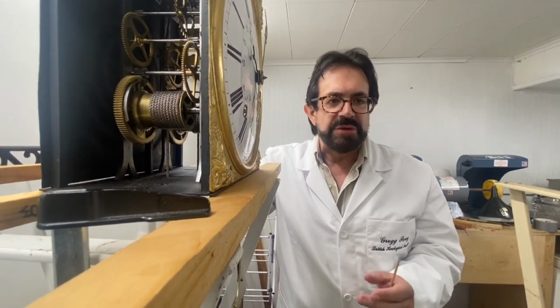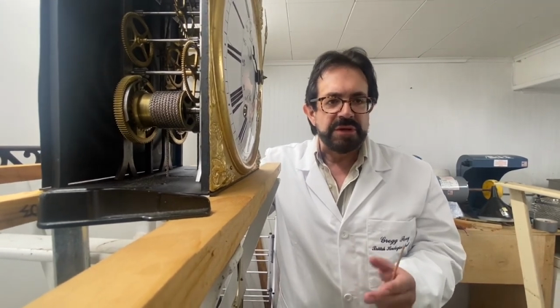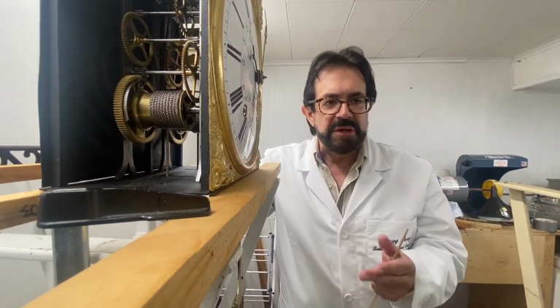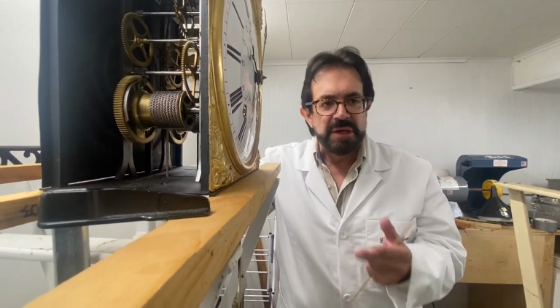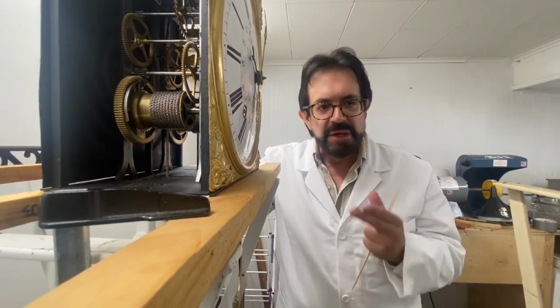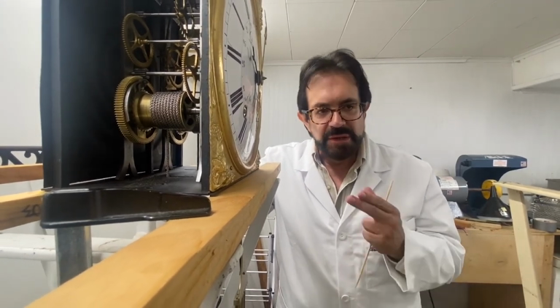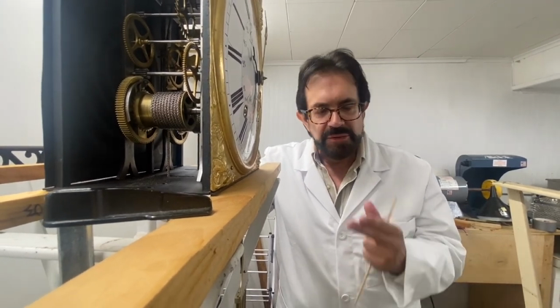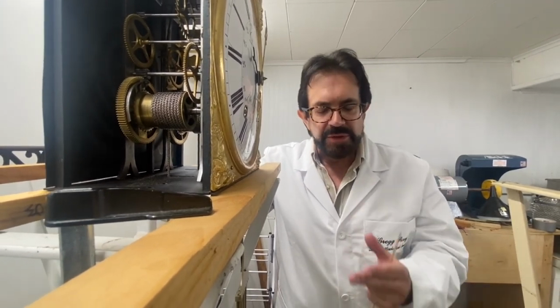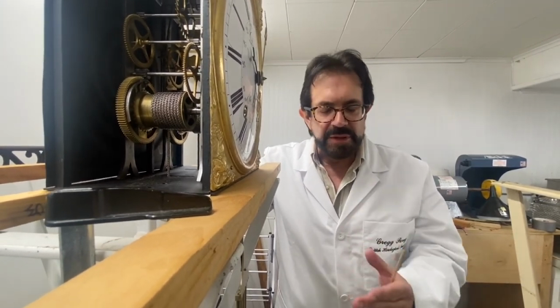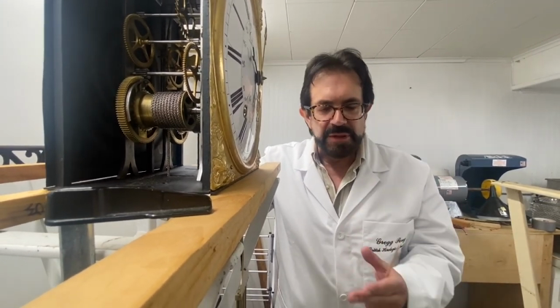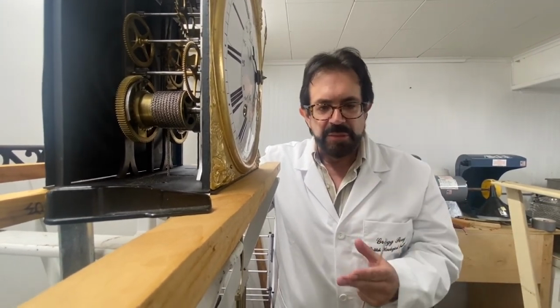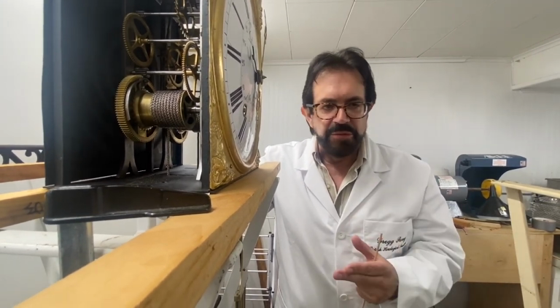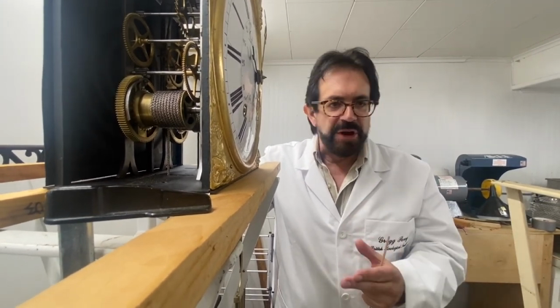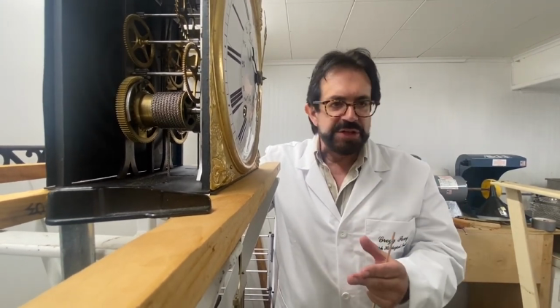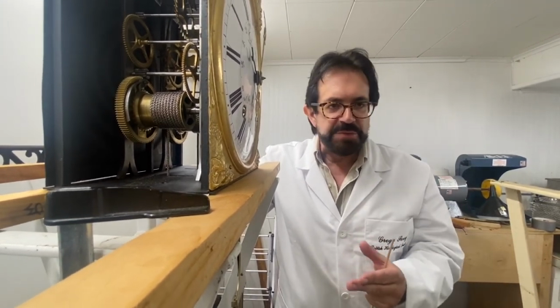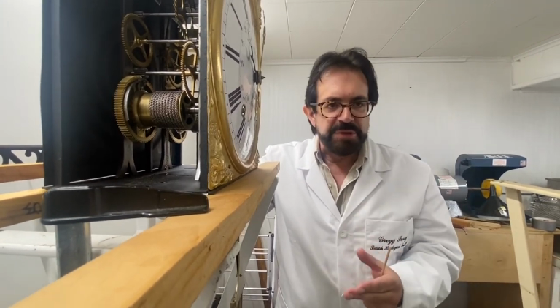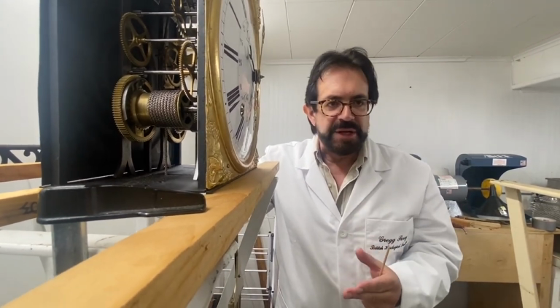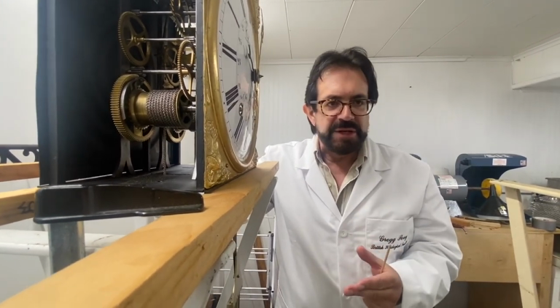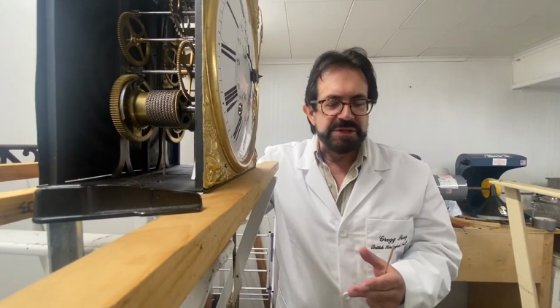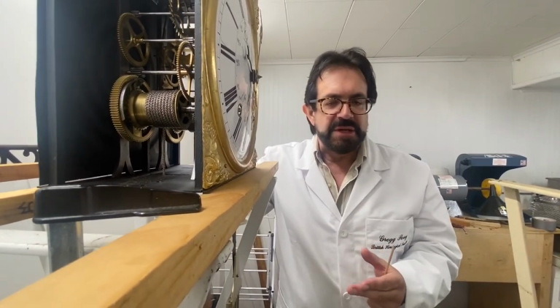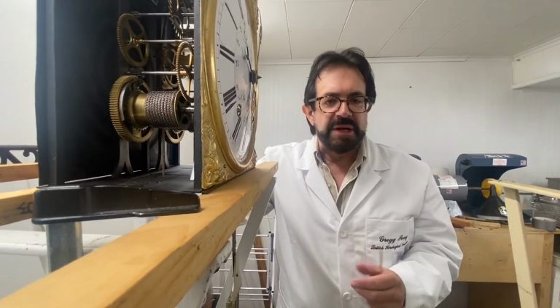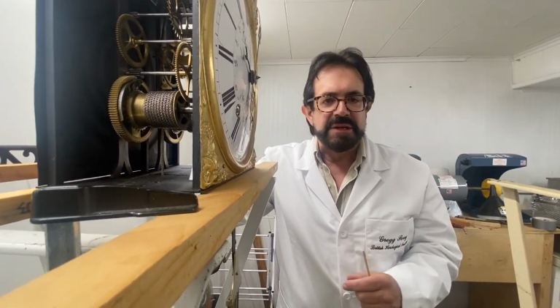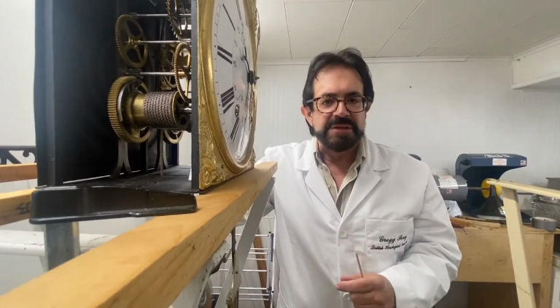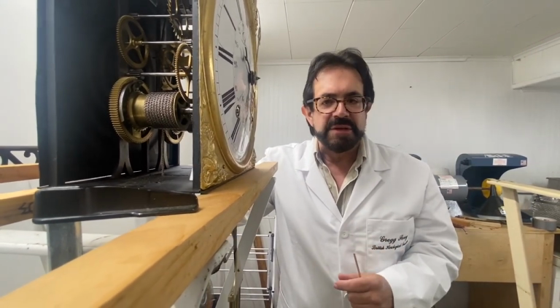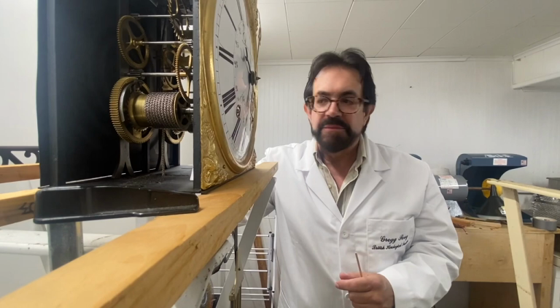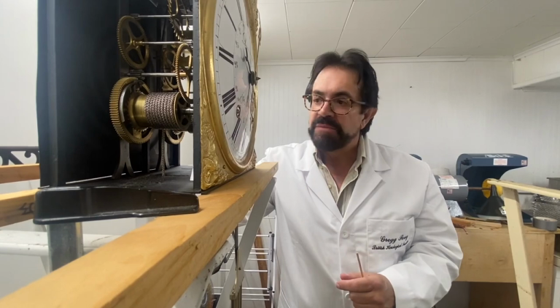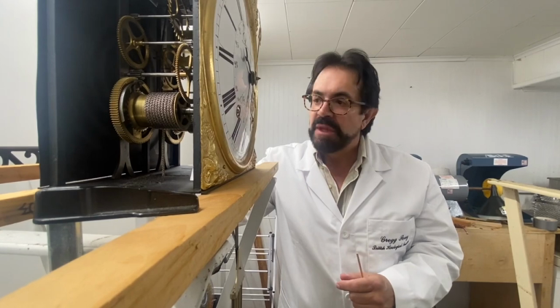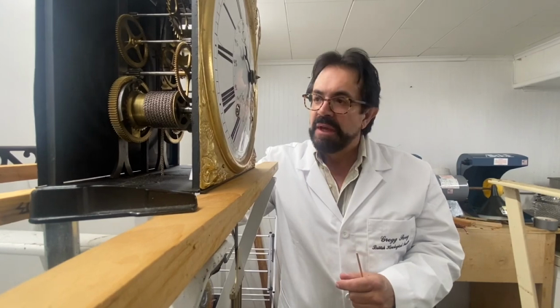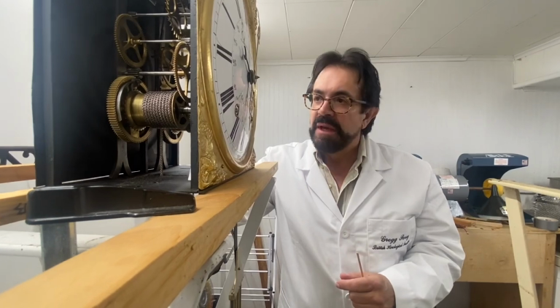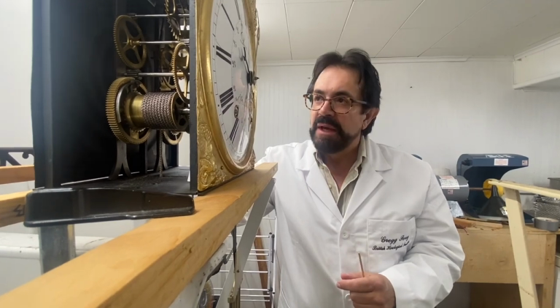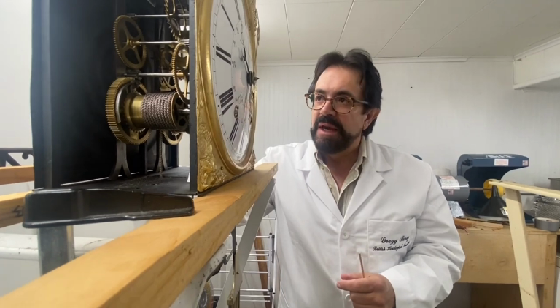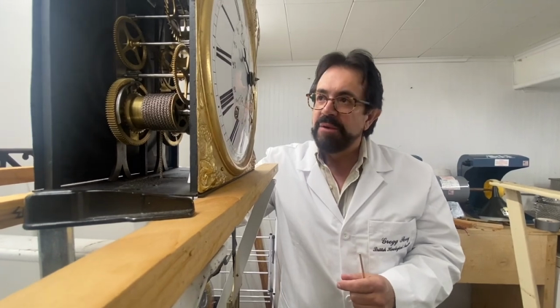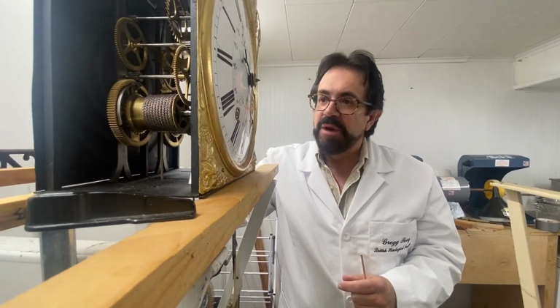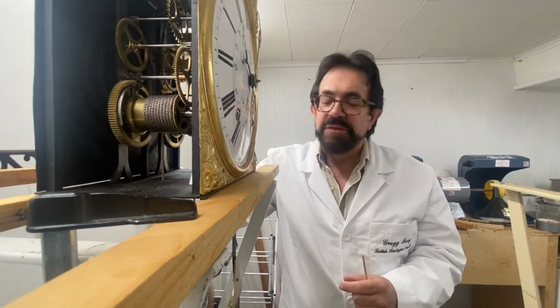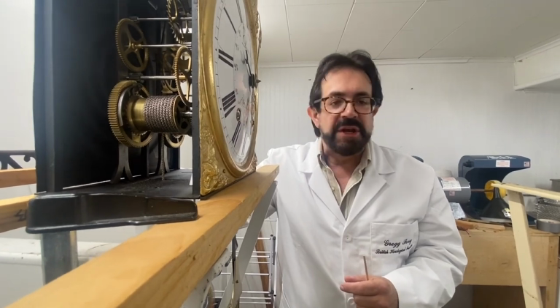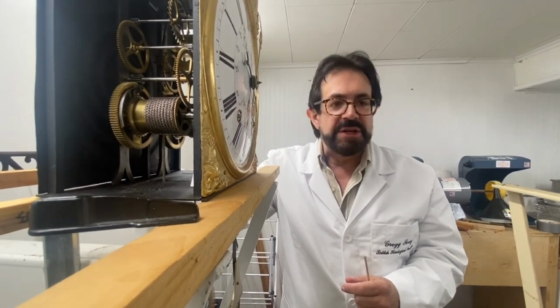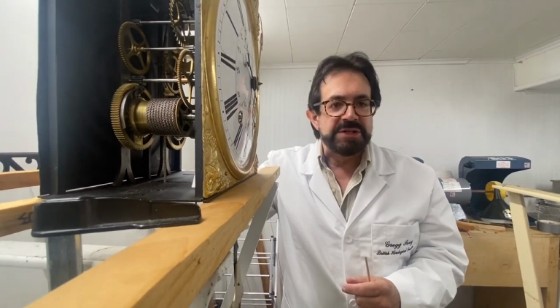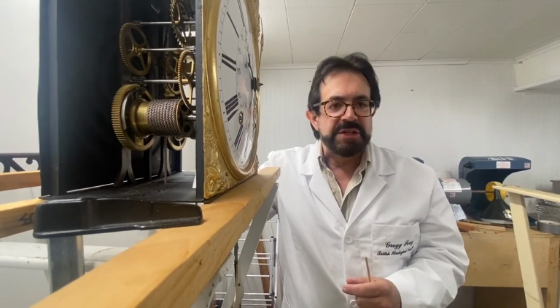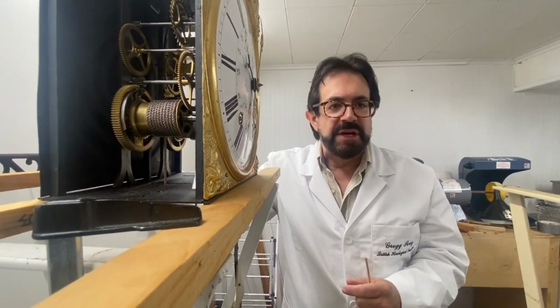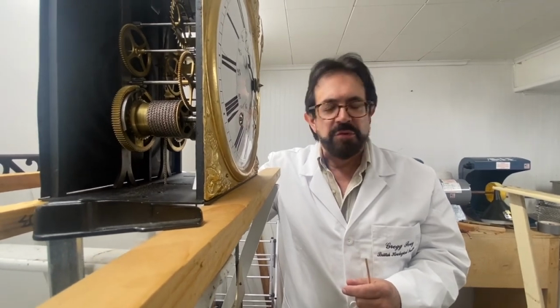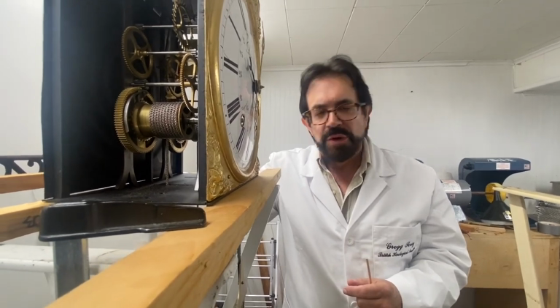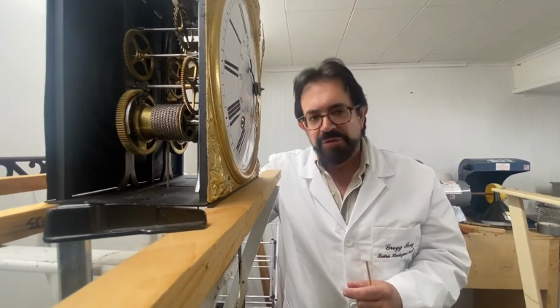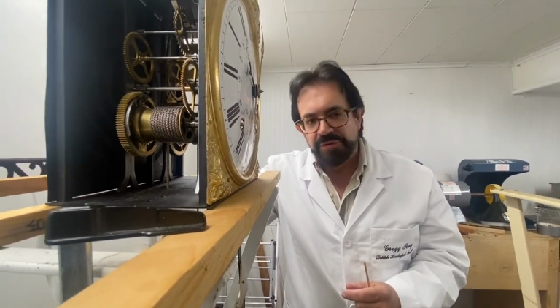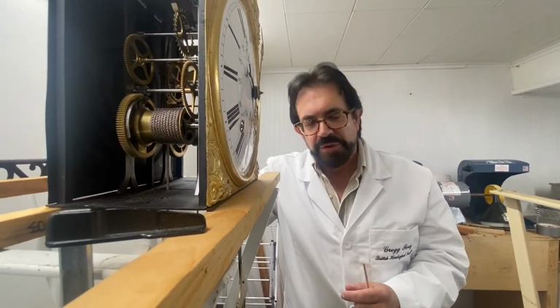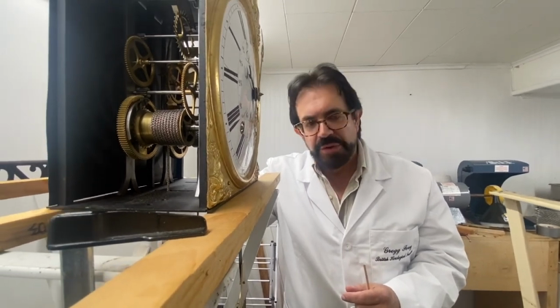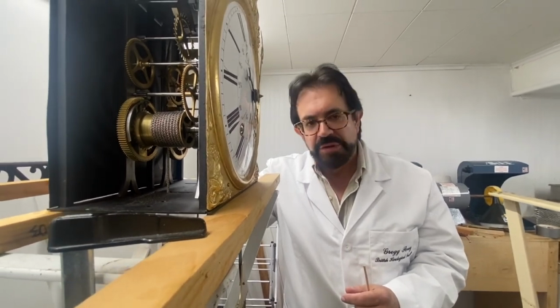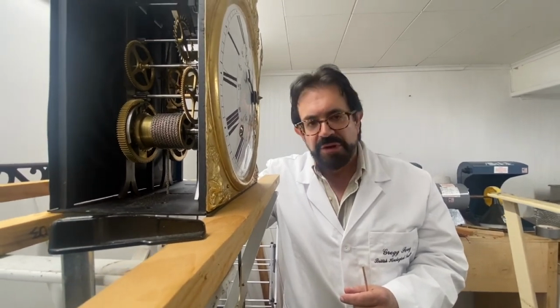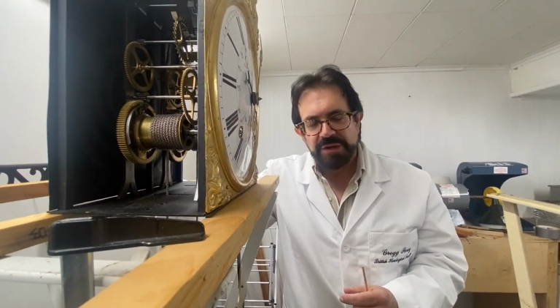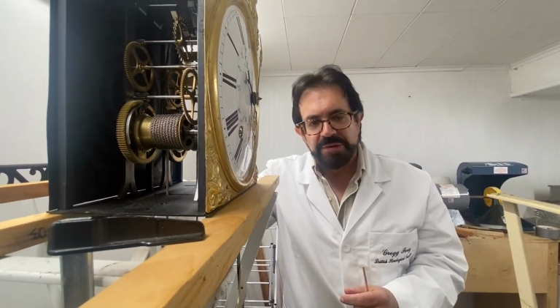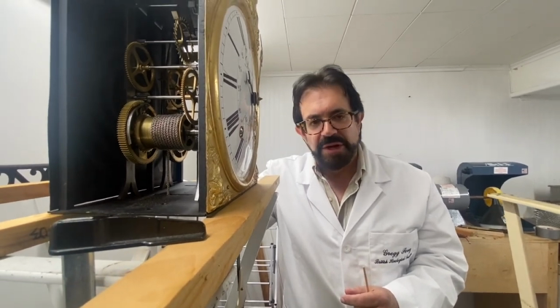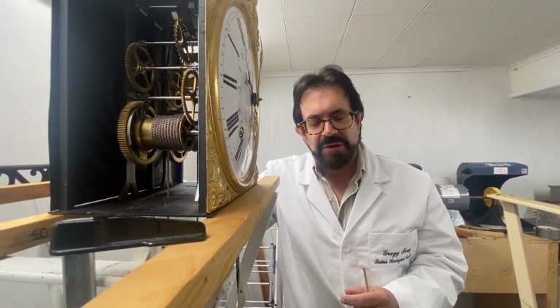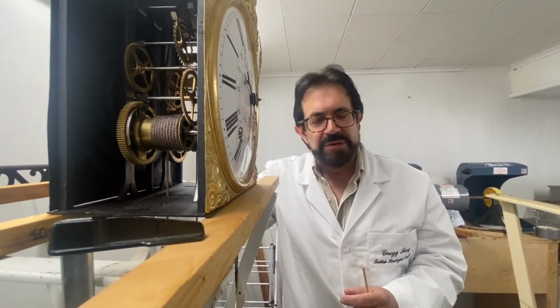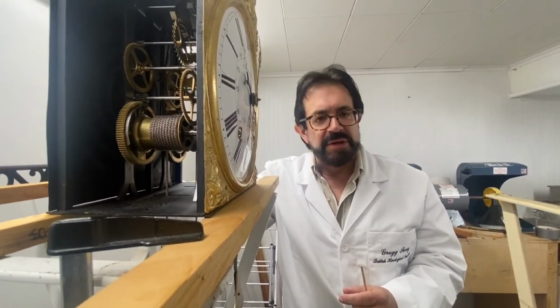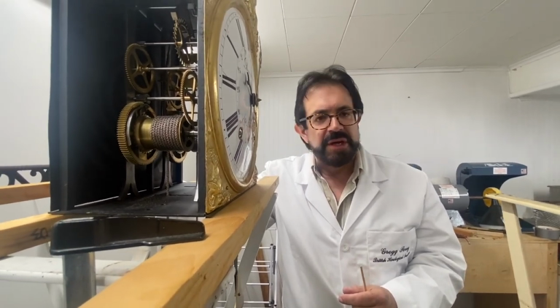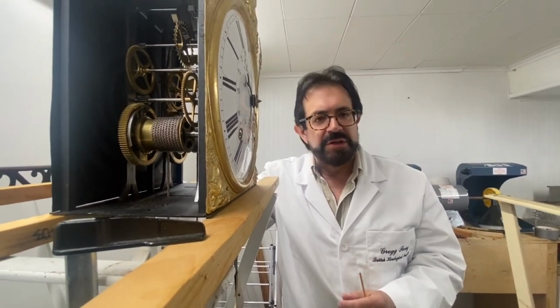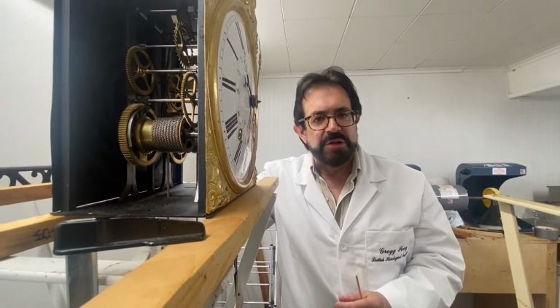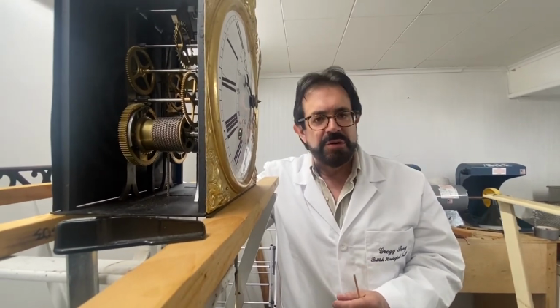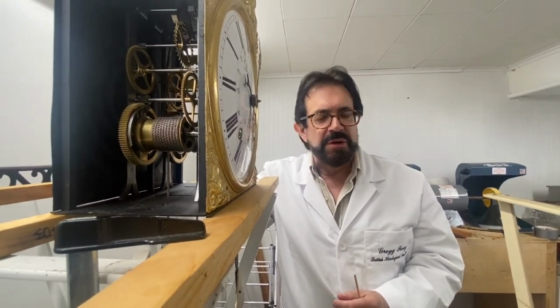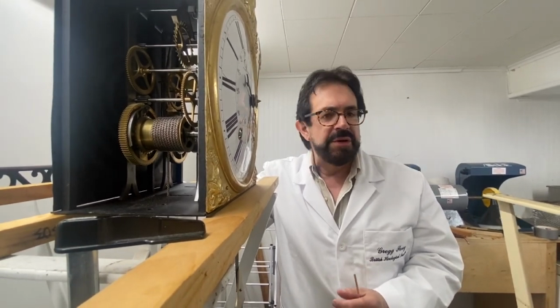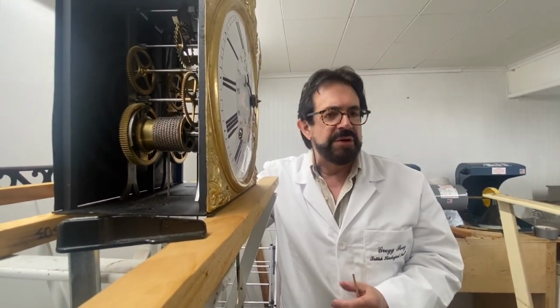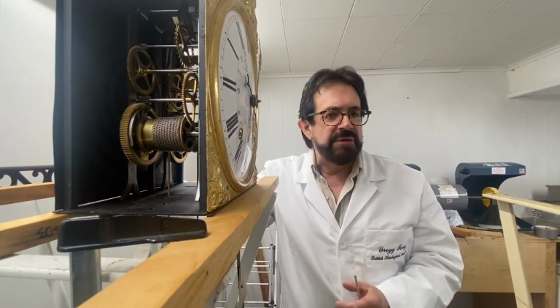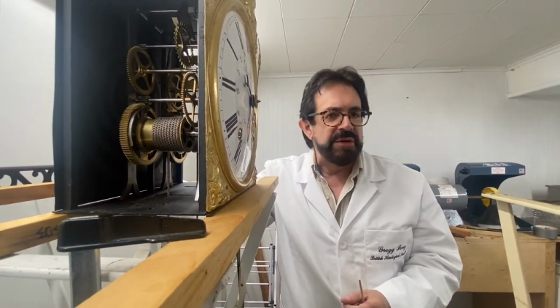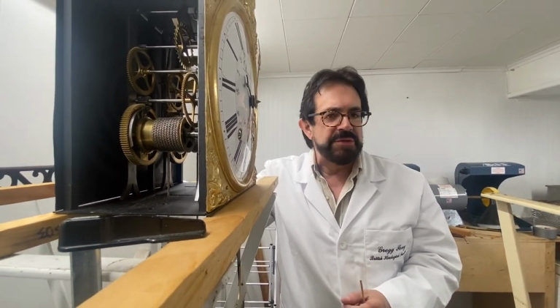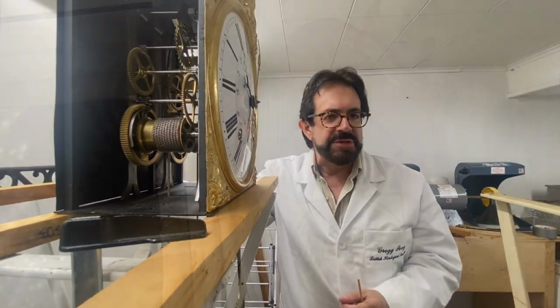These clocks also have a much longer wear time between servicing than the typical British clock with a brass-plated side. Anyway, thanks everyone for viewing — Greg Perry, the antiquarian horologist.